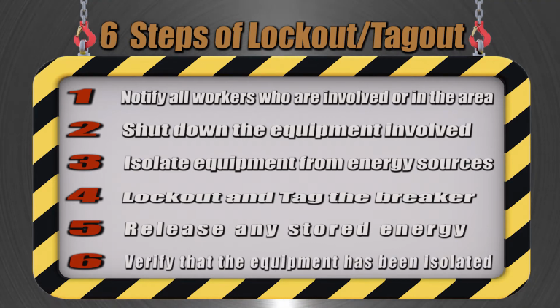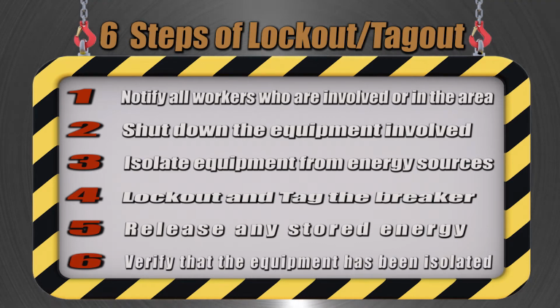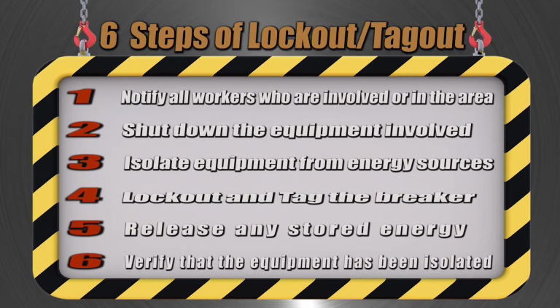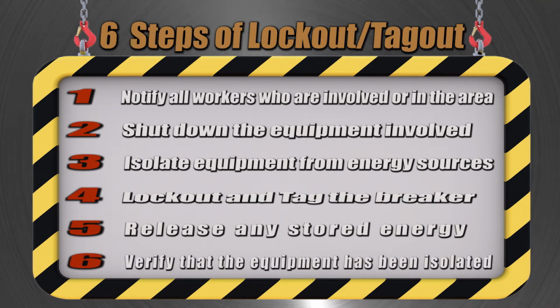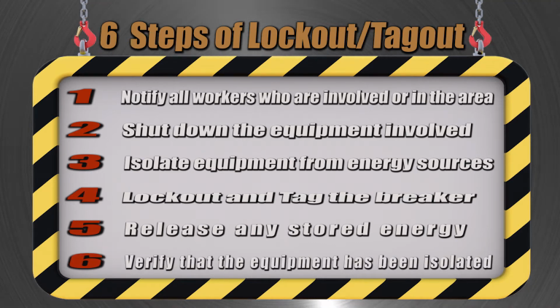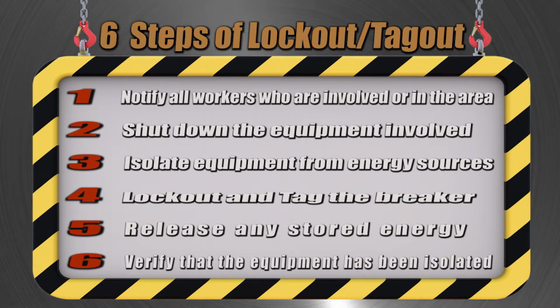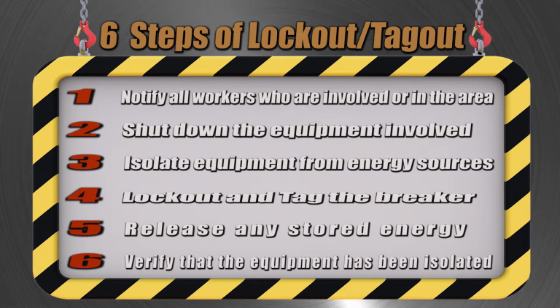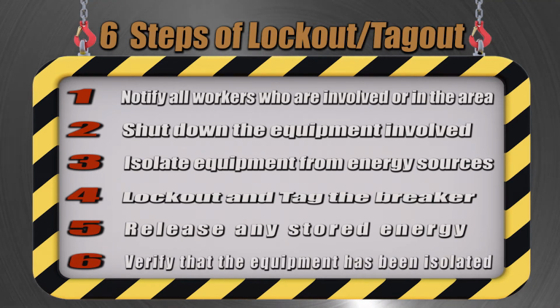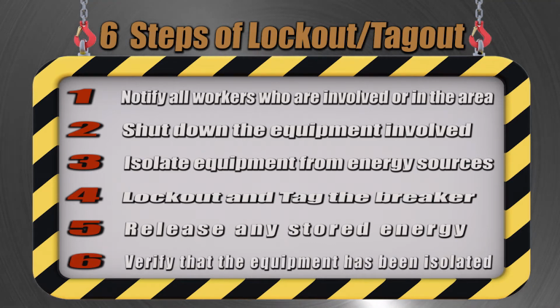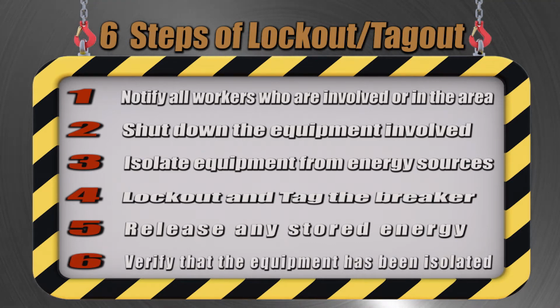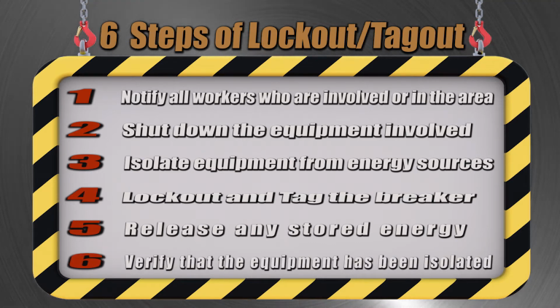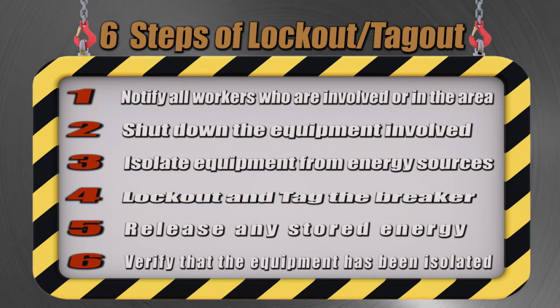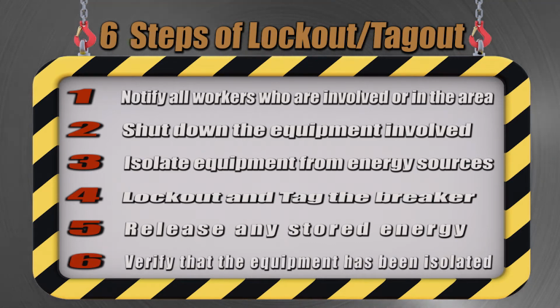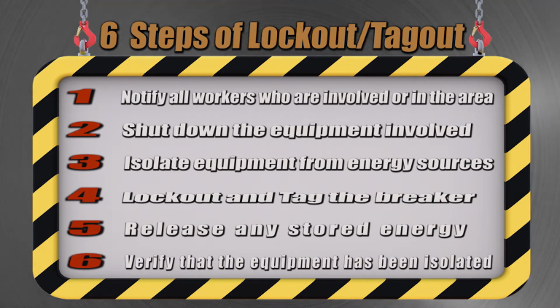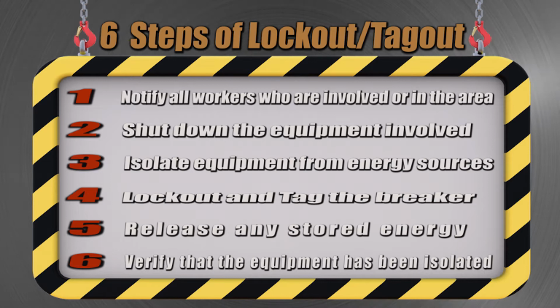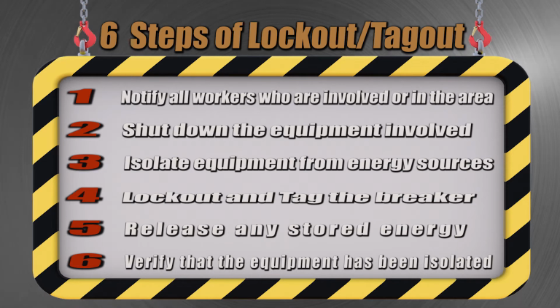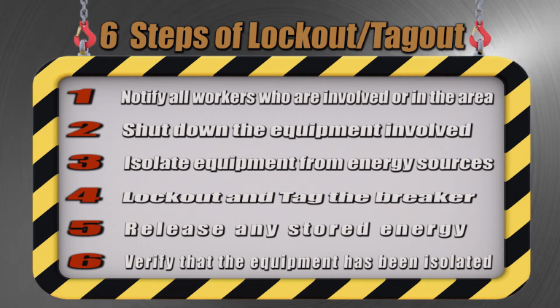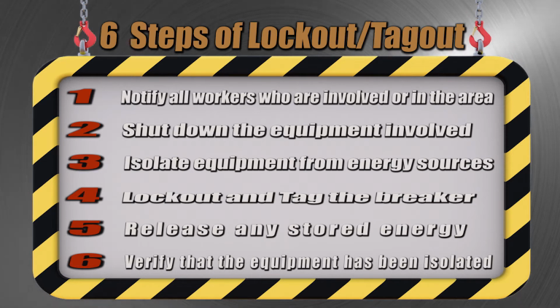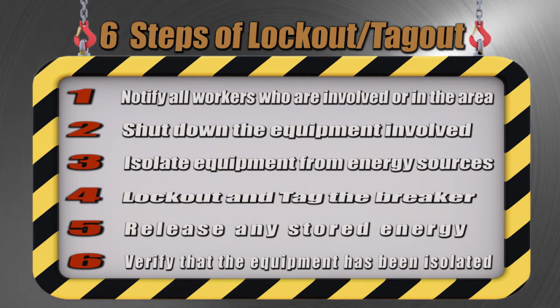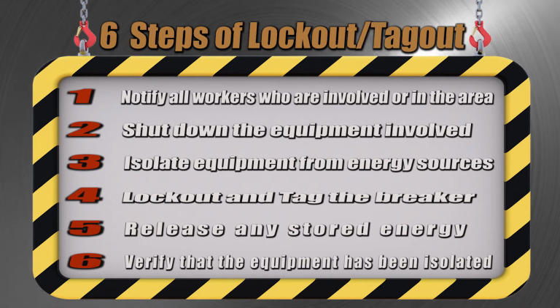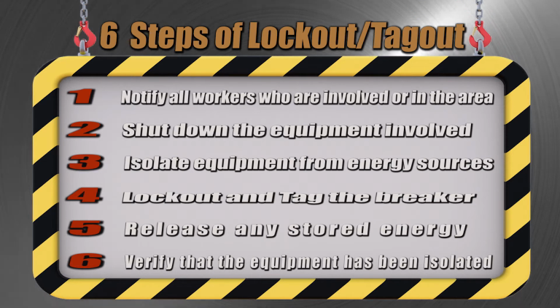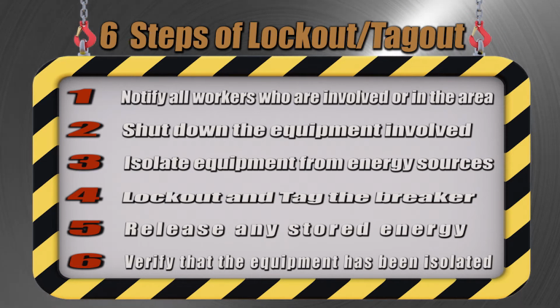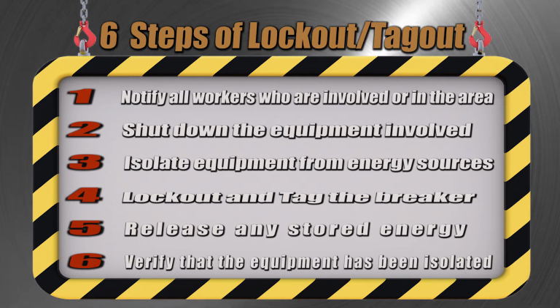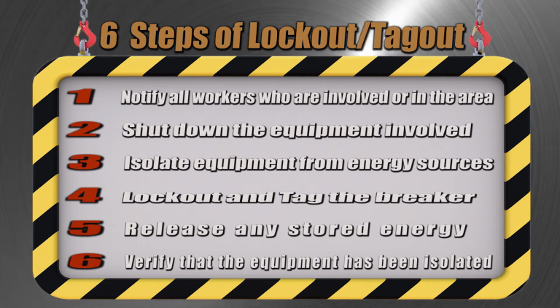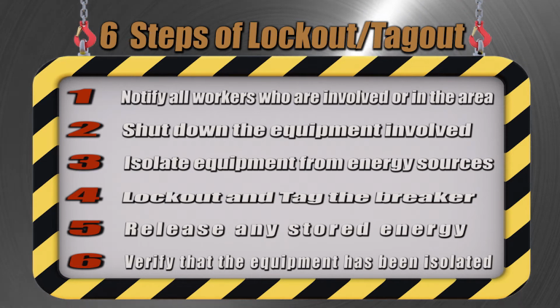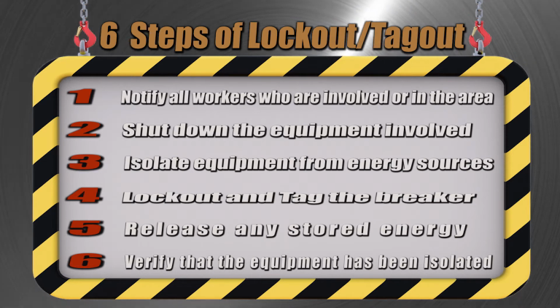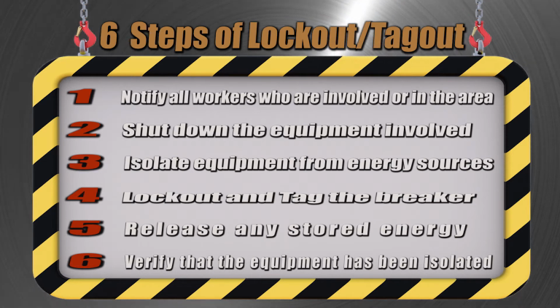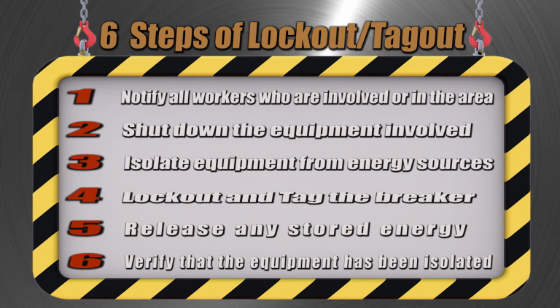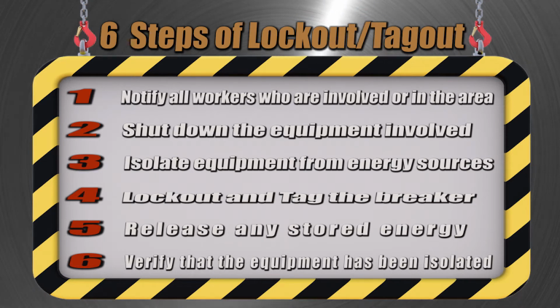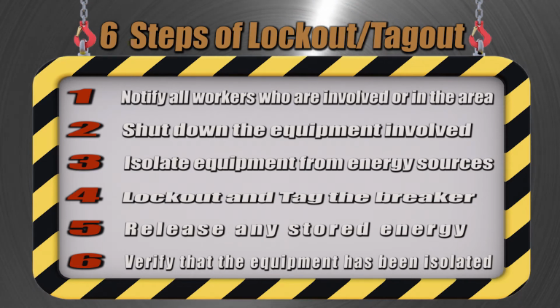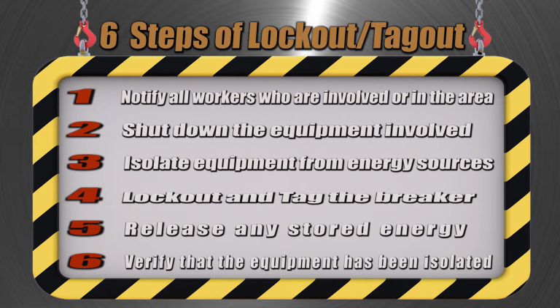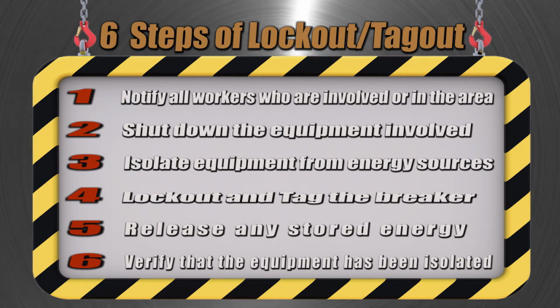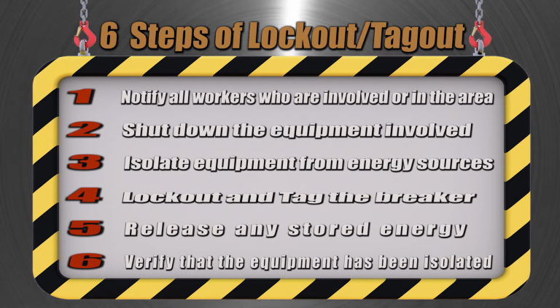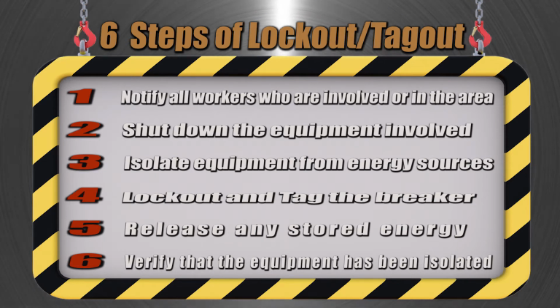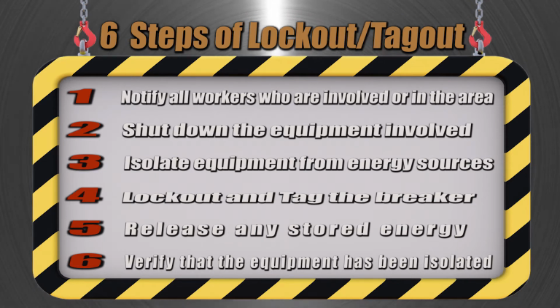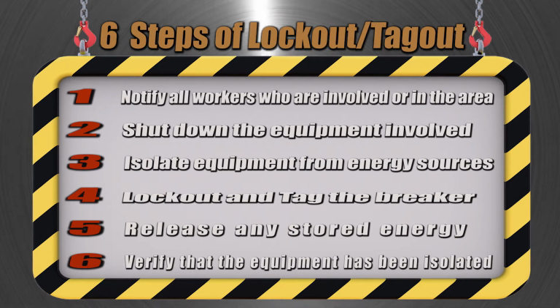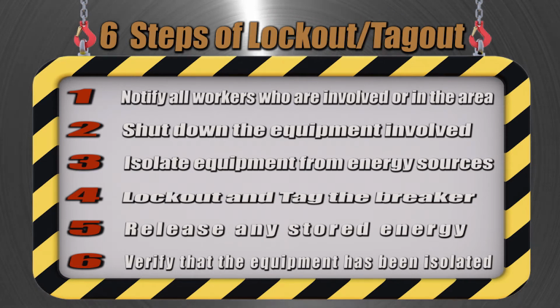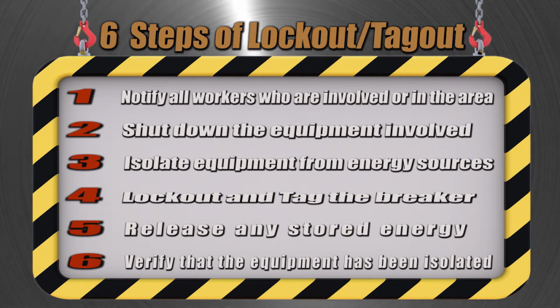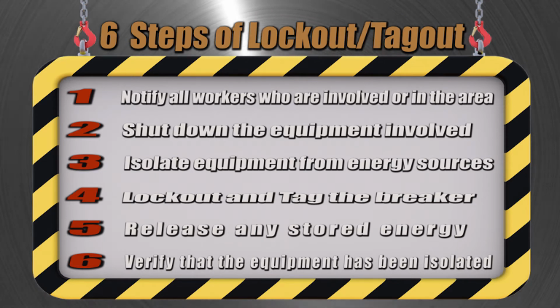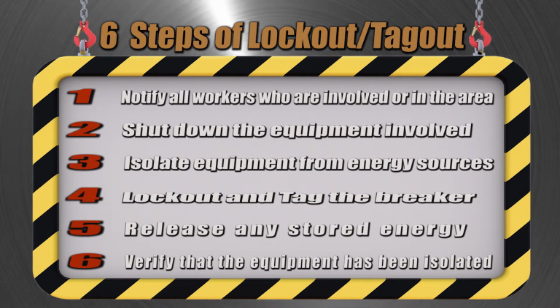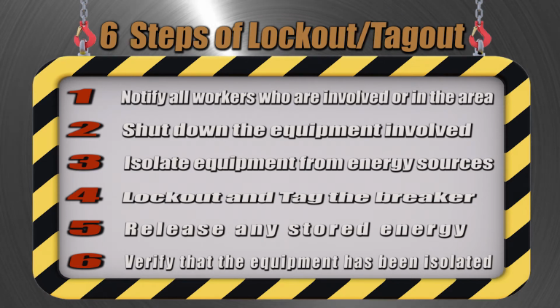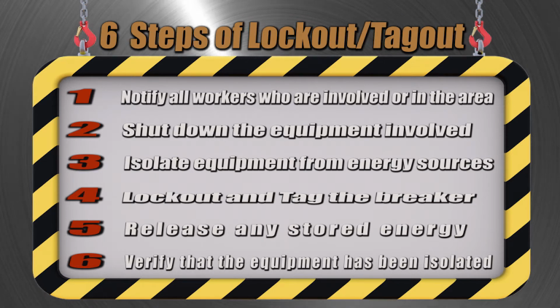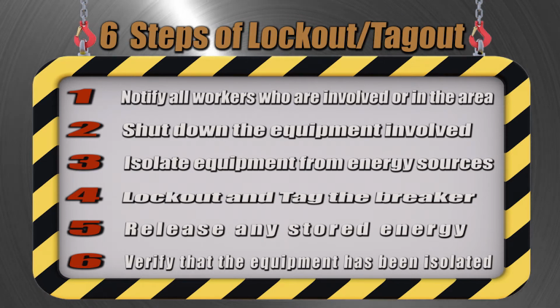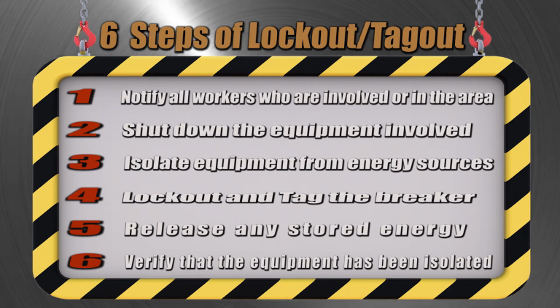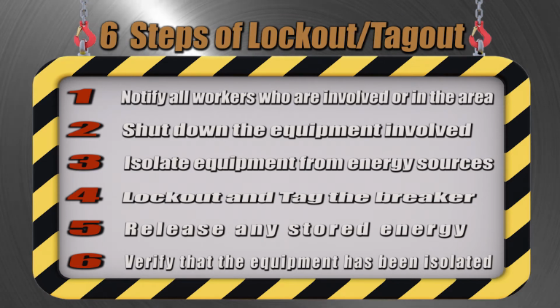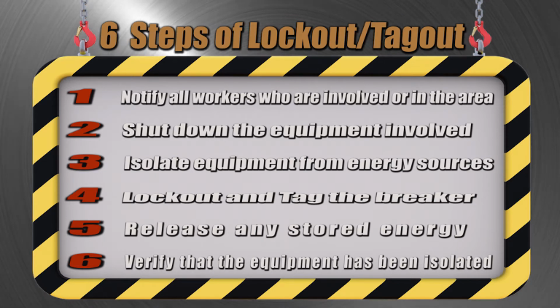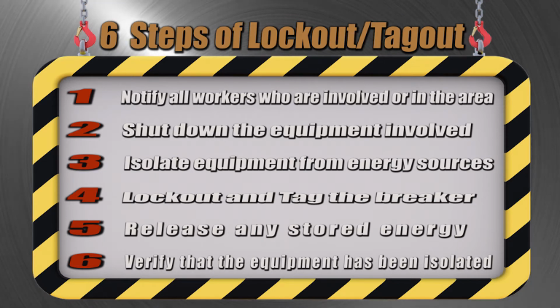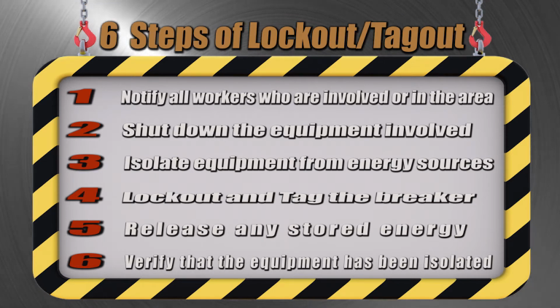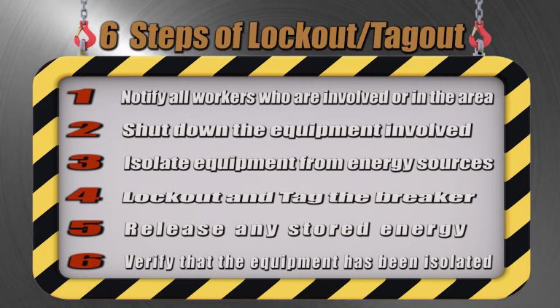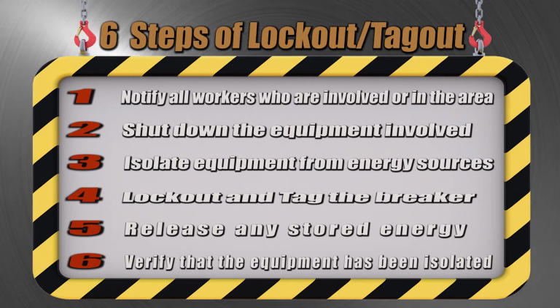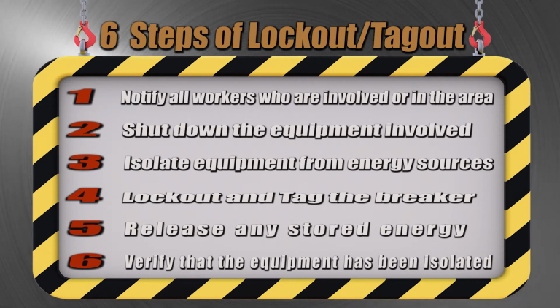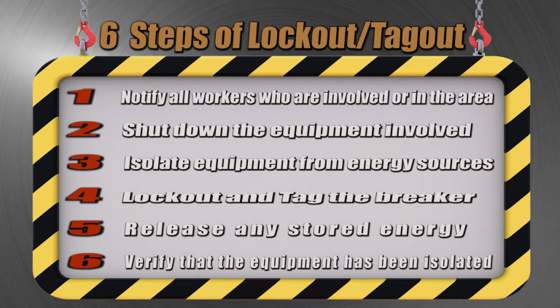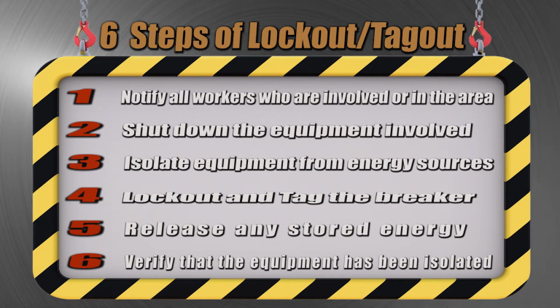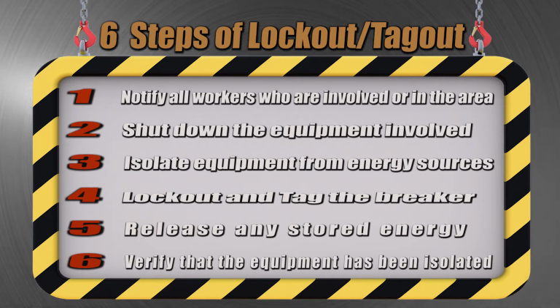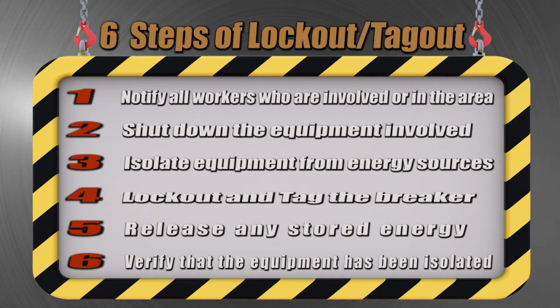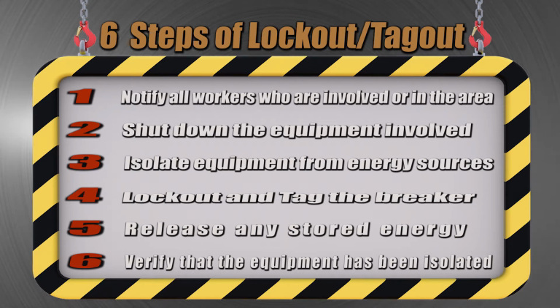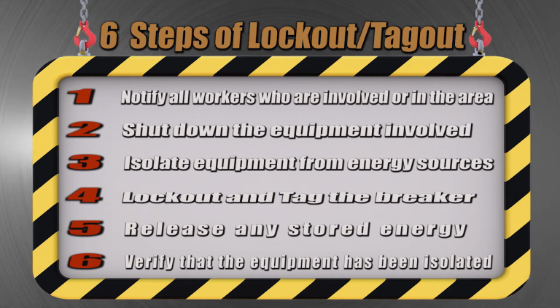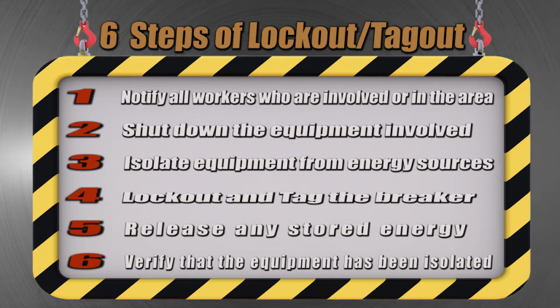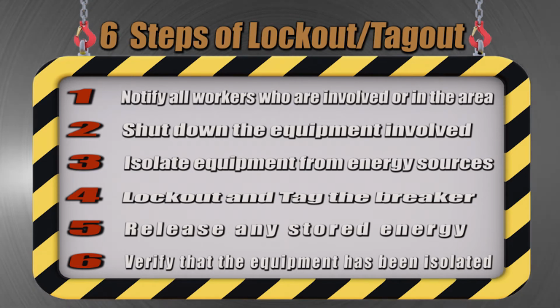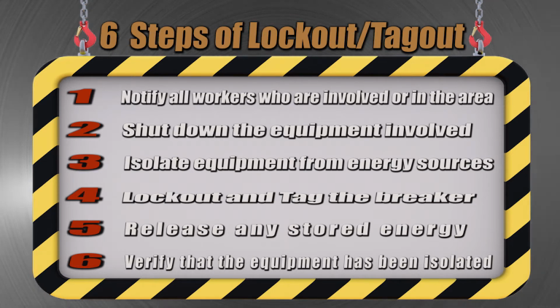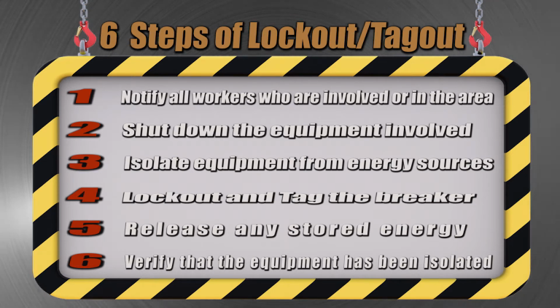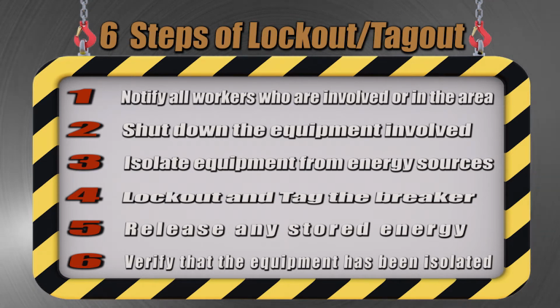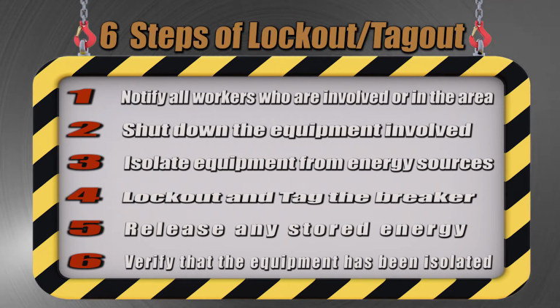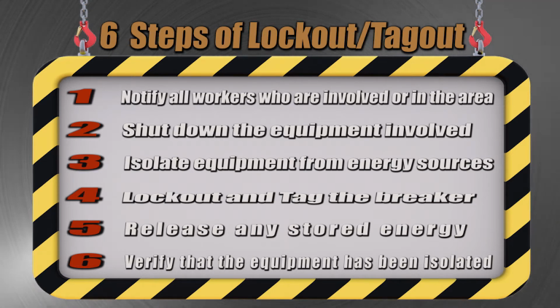Finally, verify that the equipment has been isolated. Take nothing for granted — always verify to be sure.